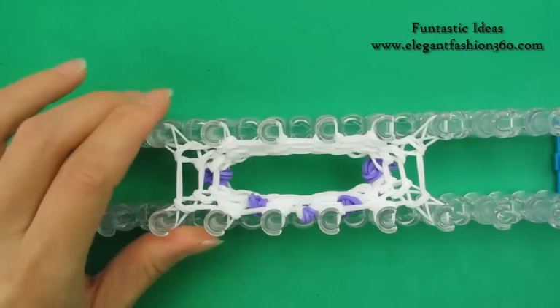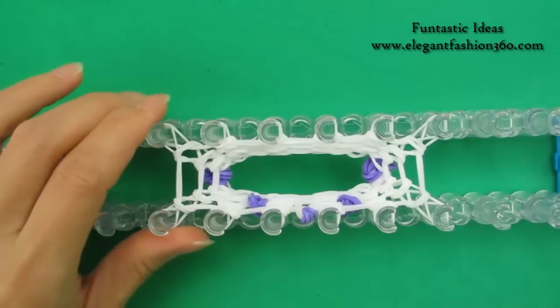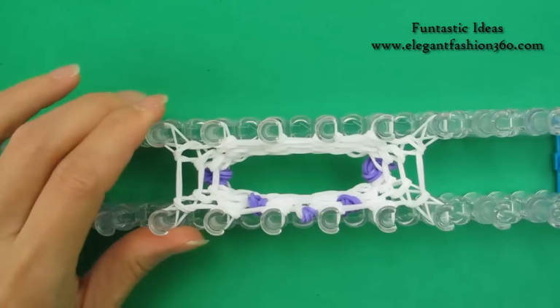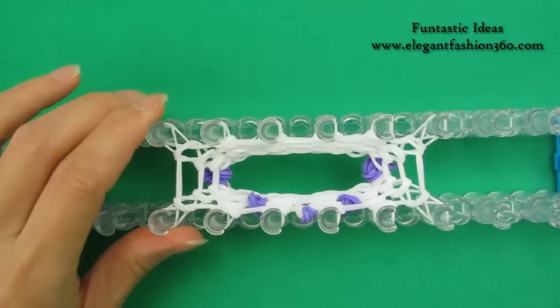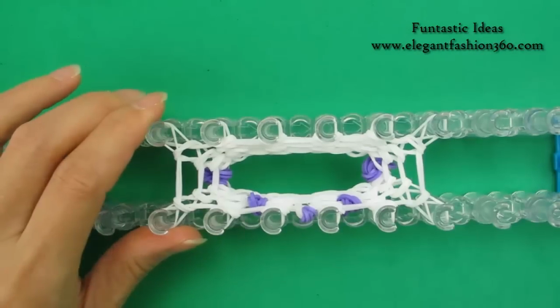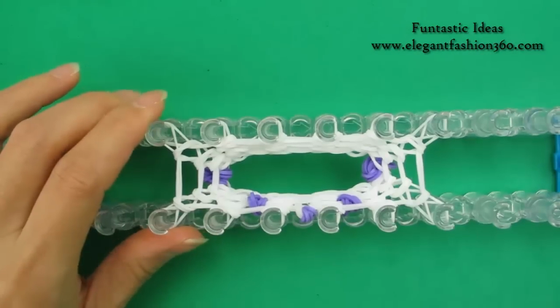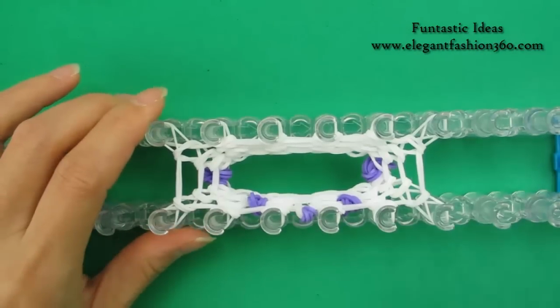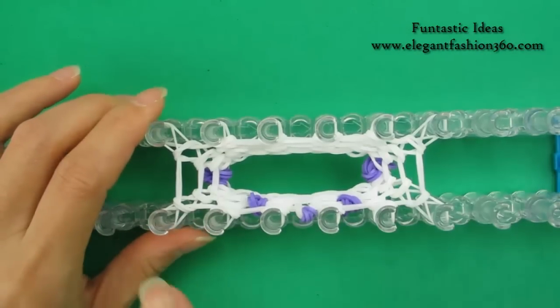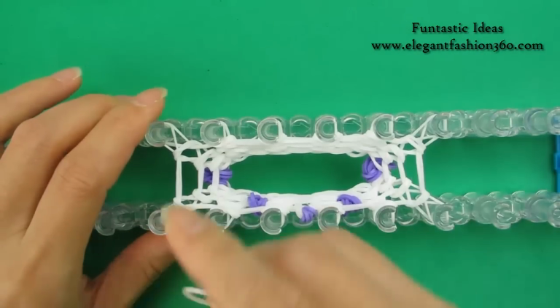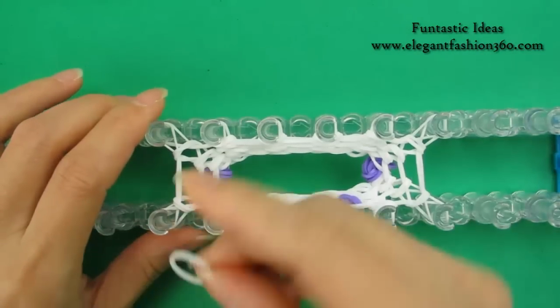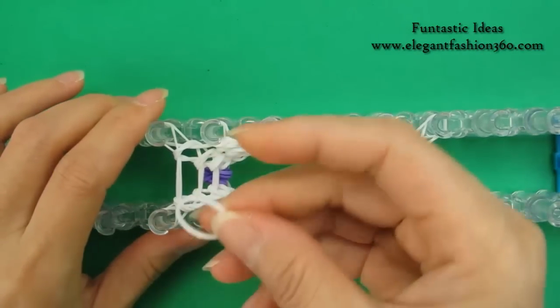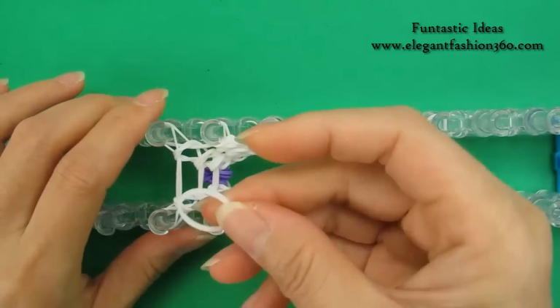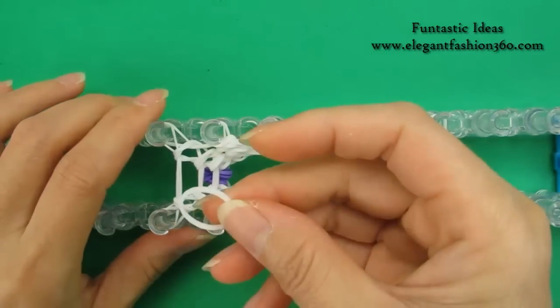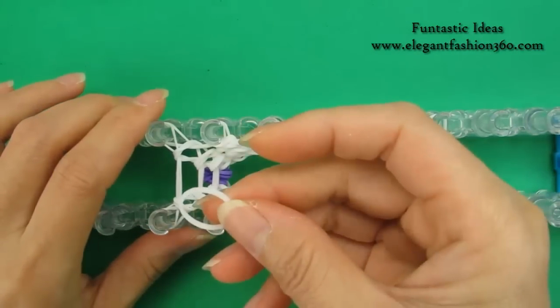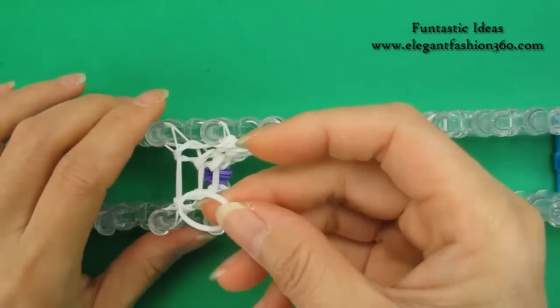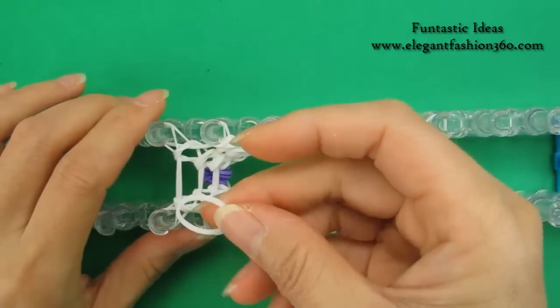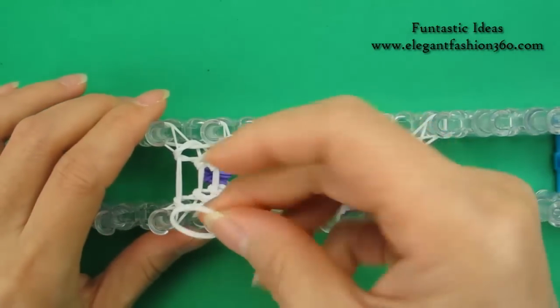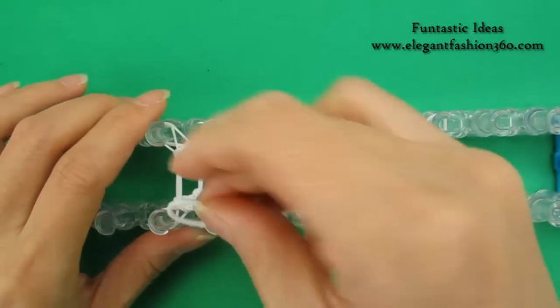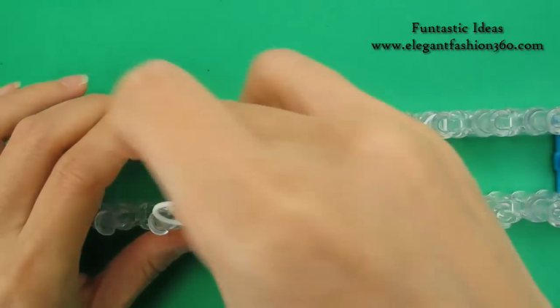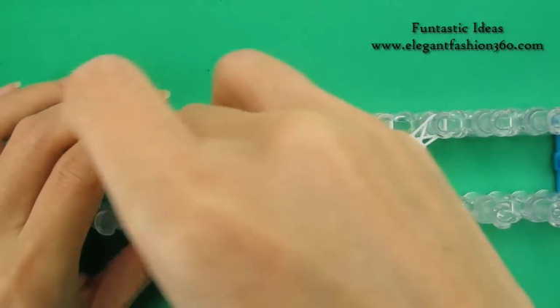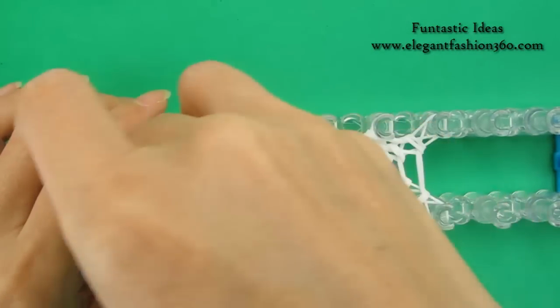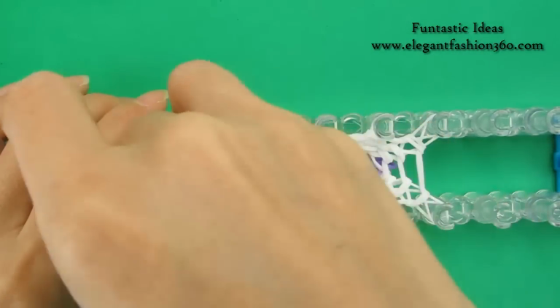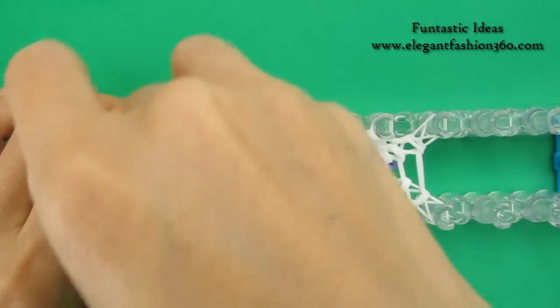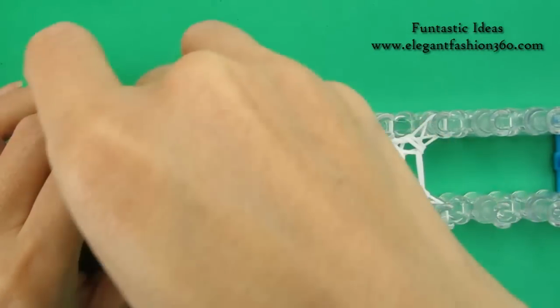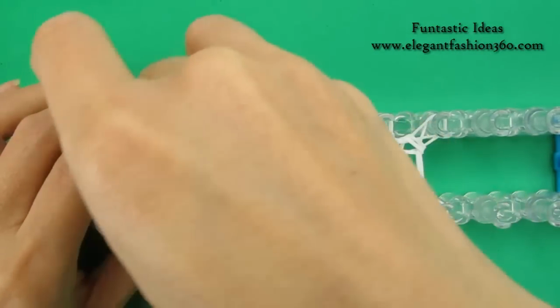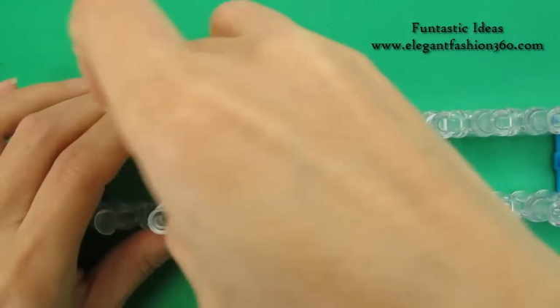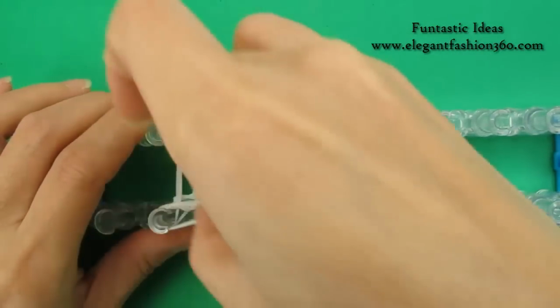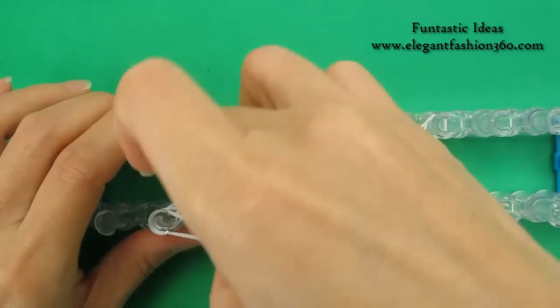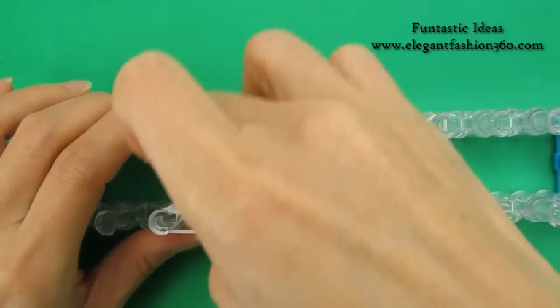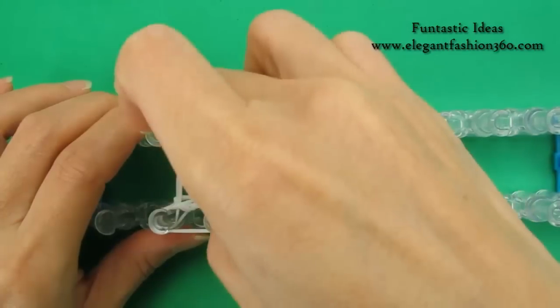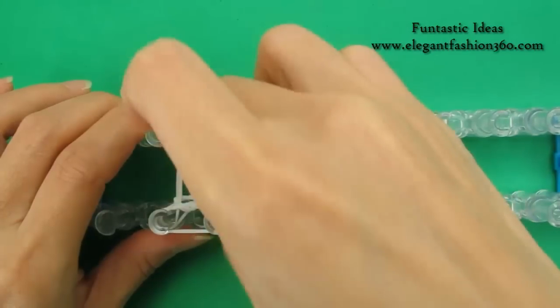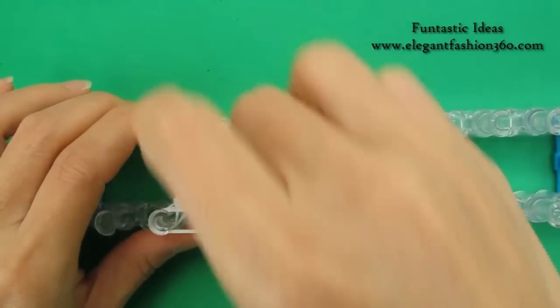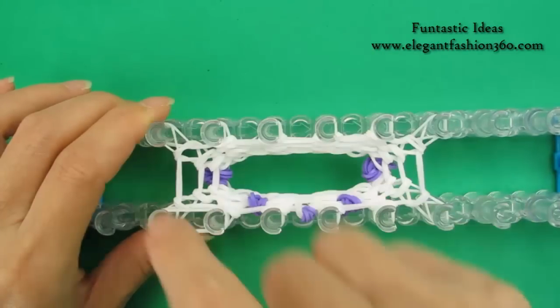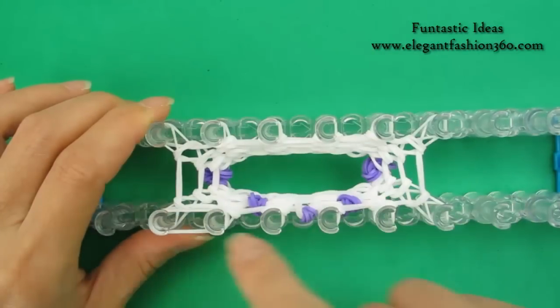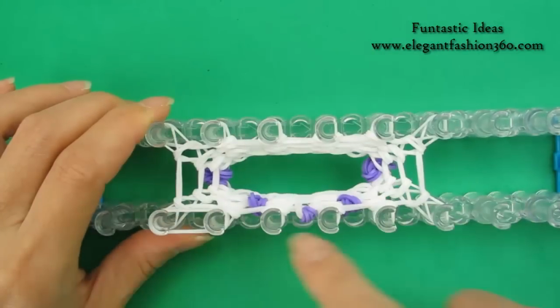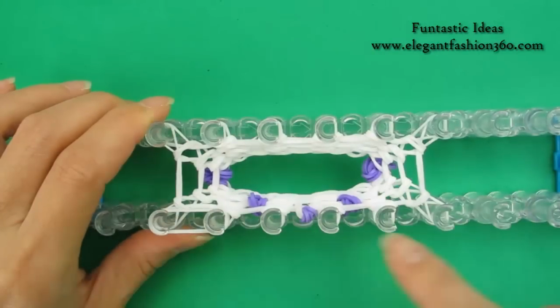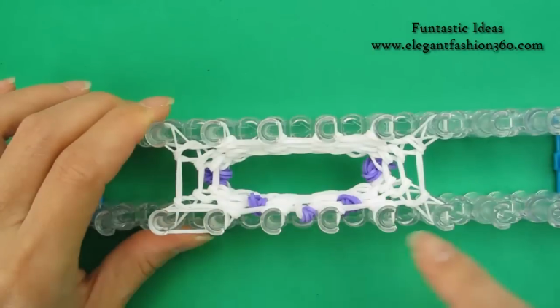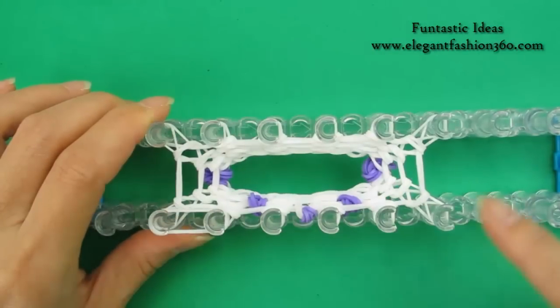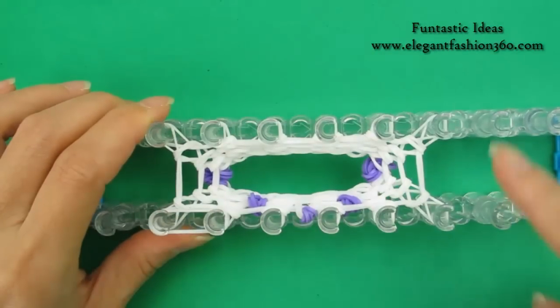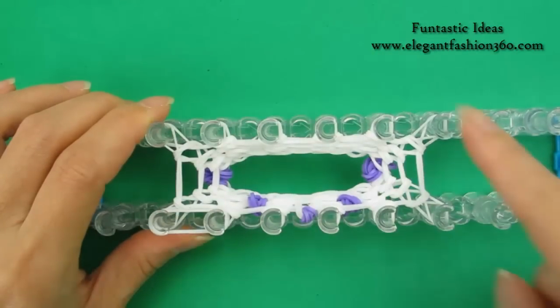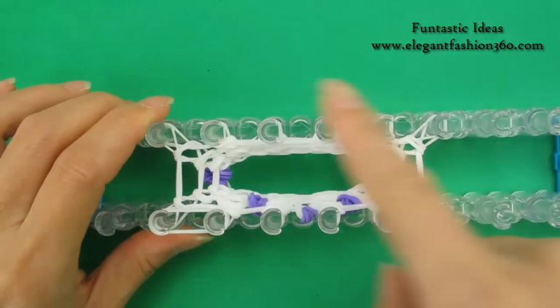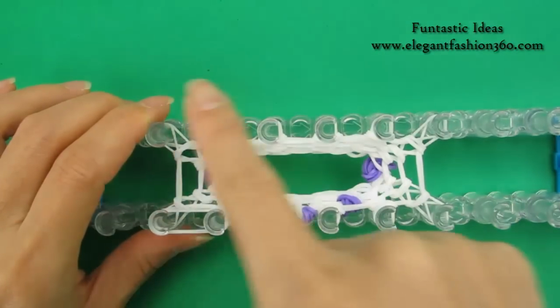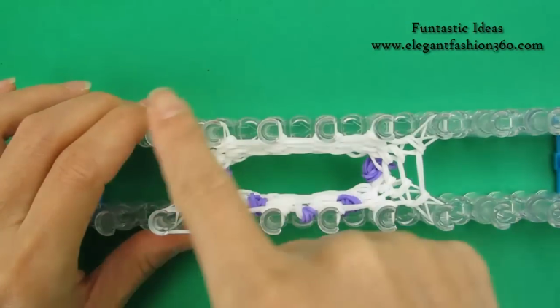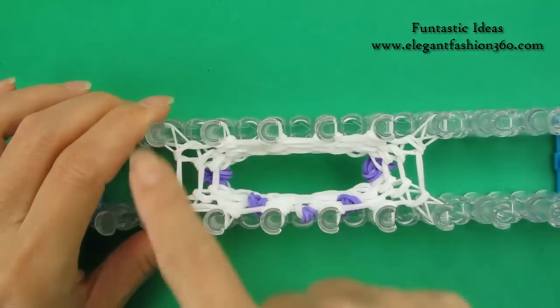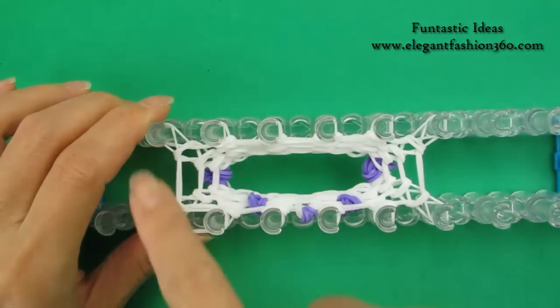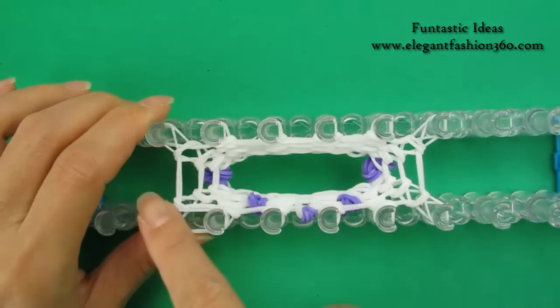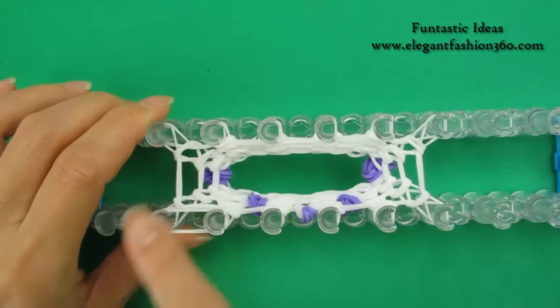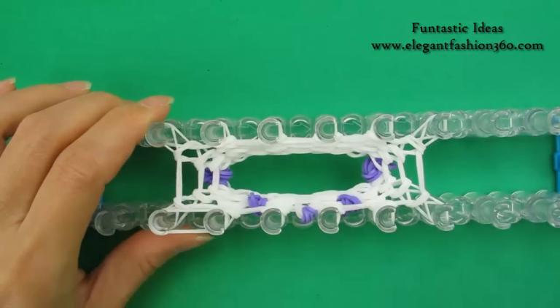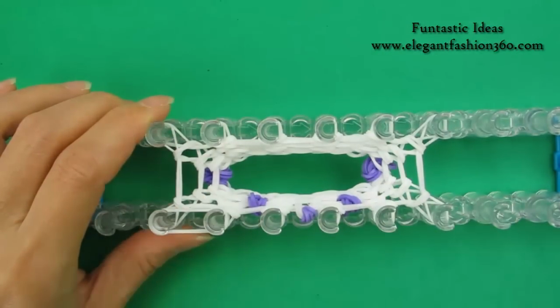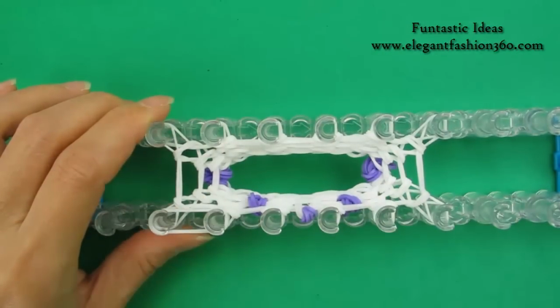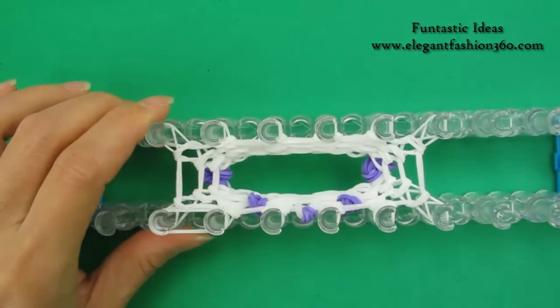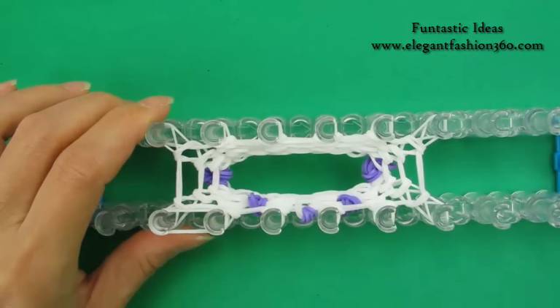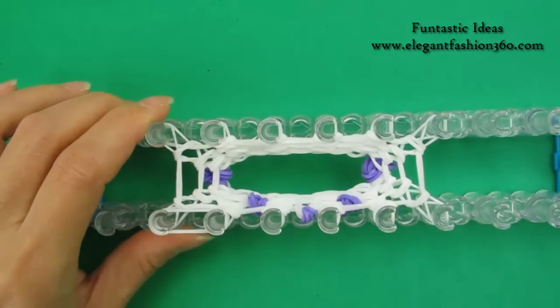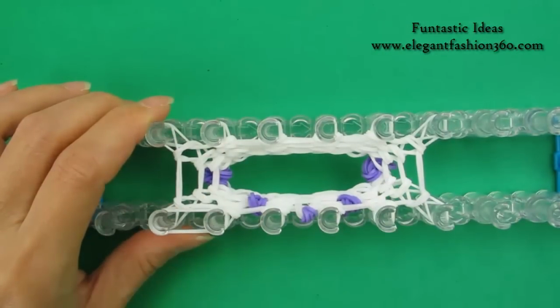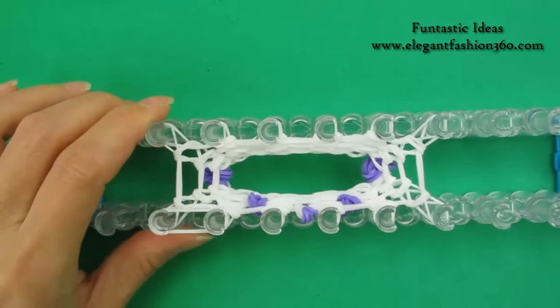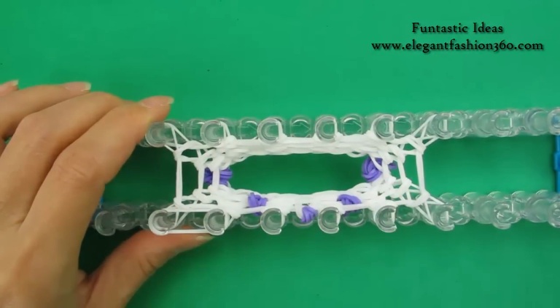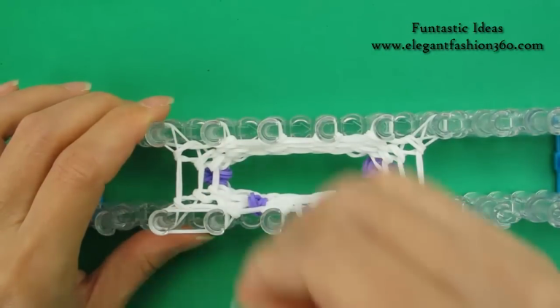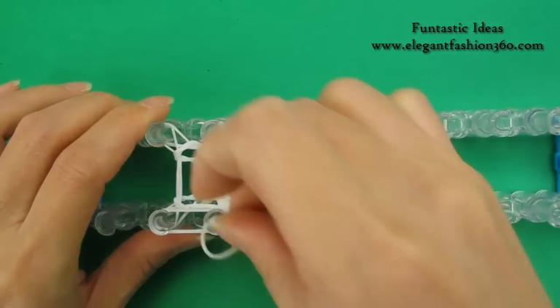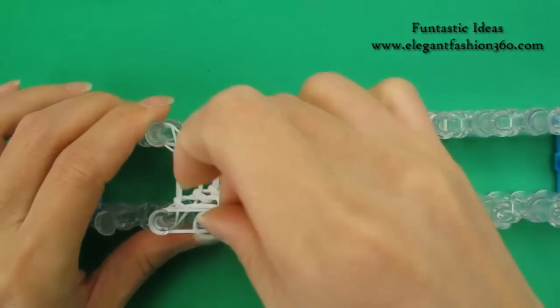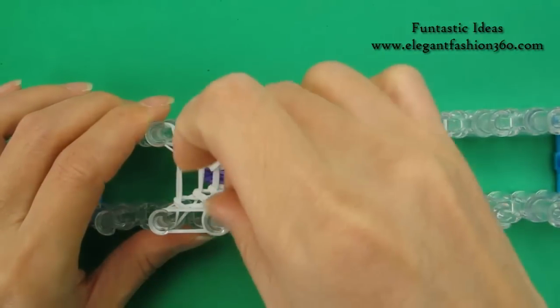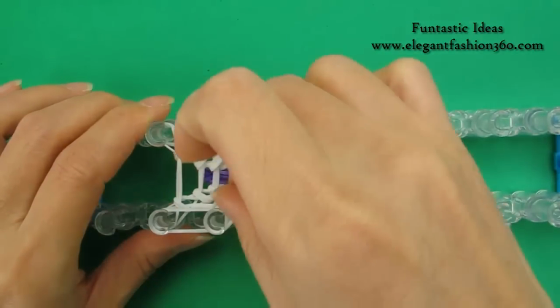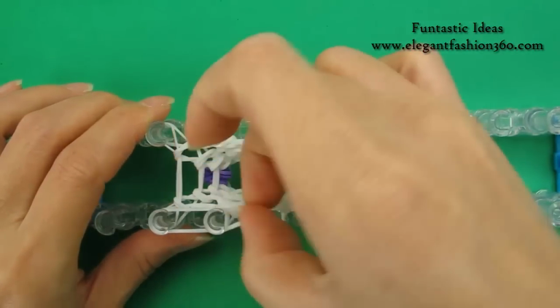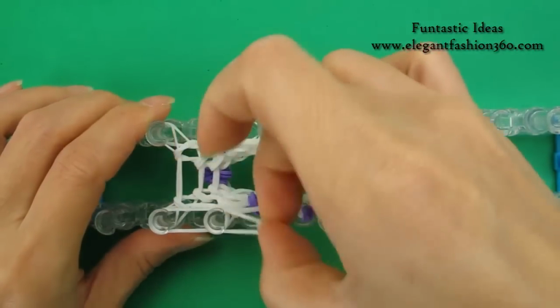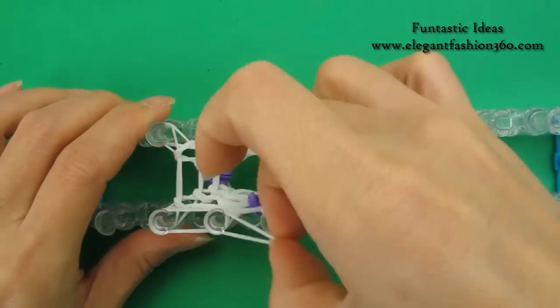No add arms on this step. Next step, single band go all the way around, come back here. No add arms on this step.